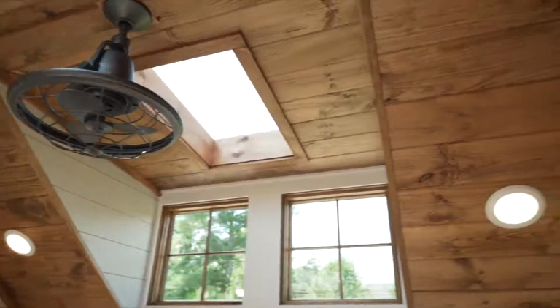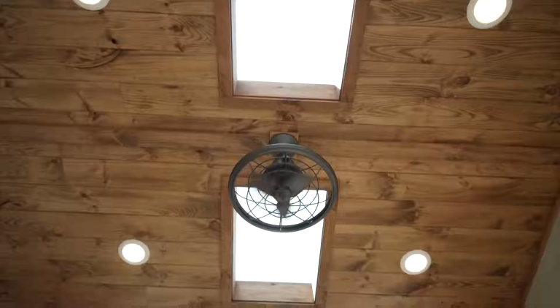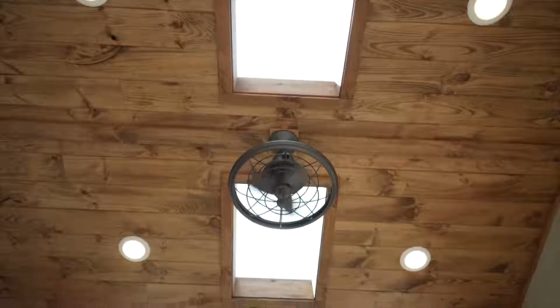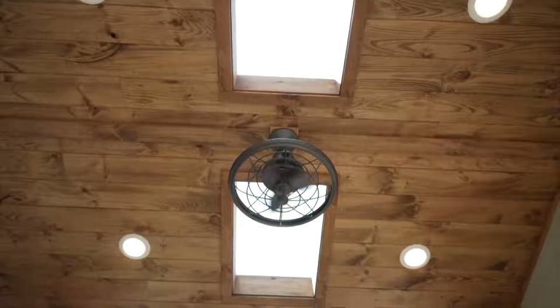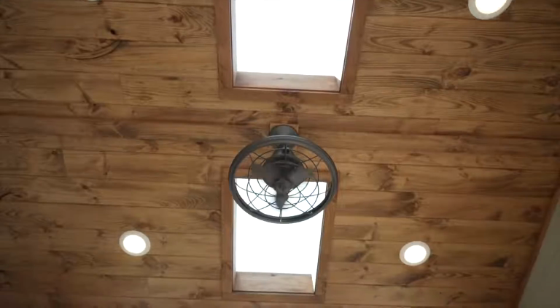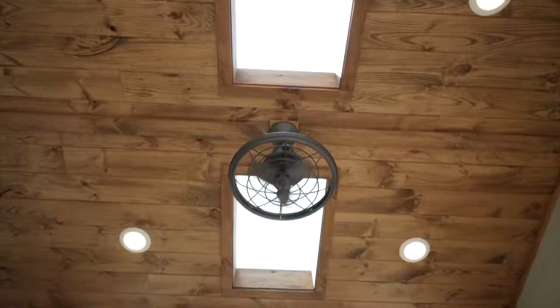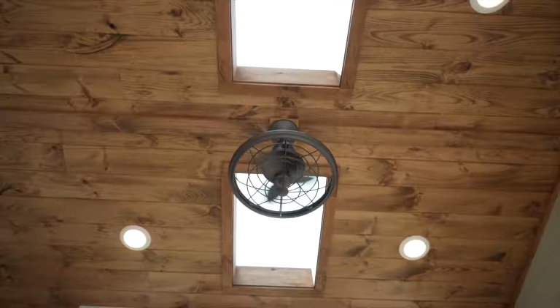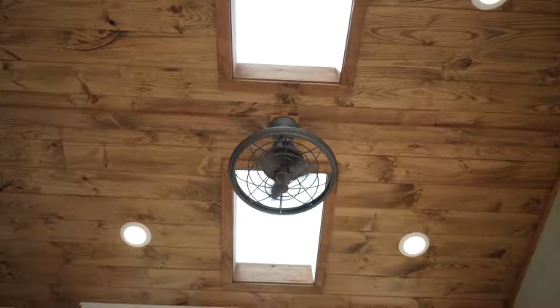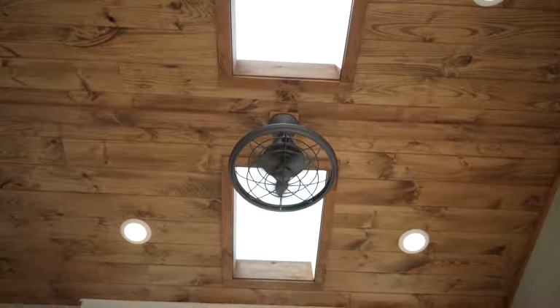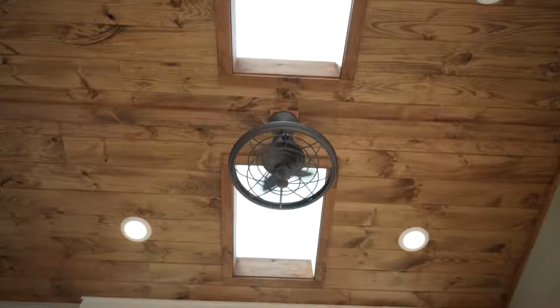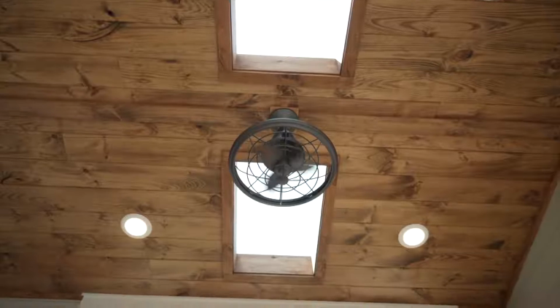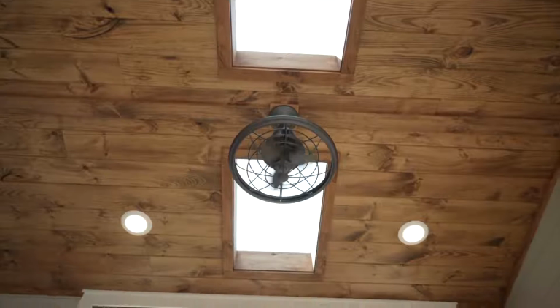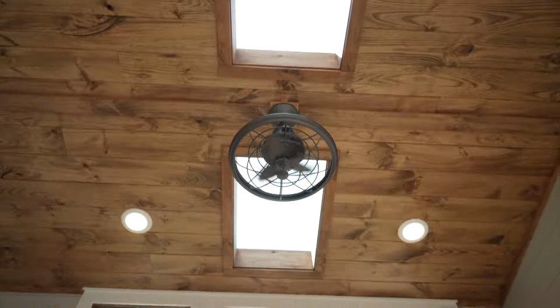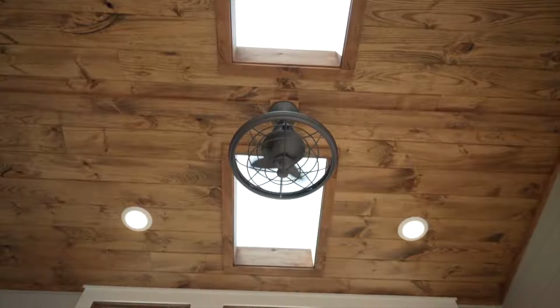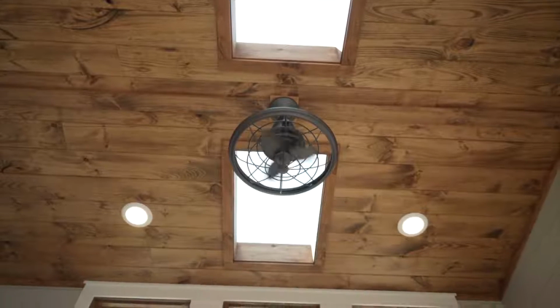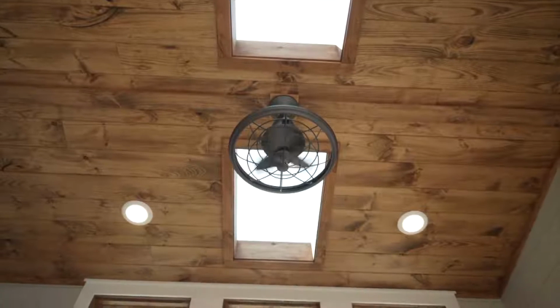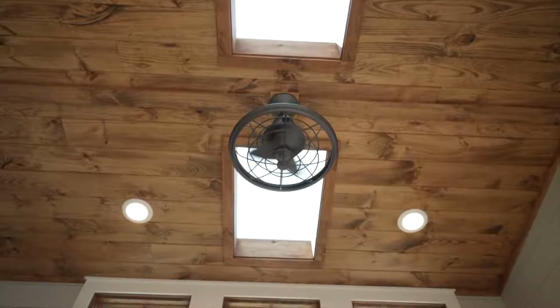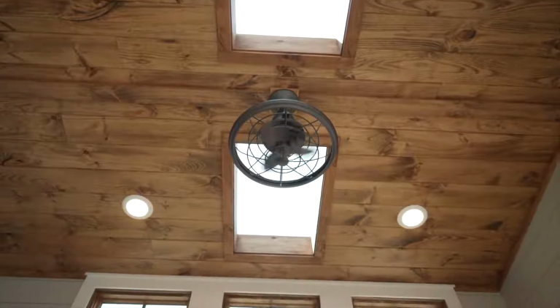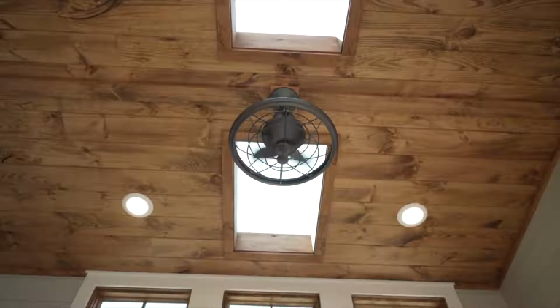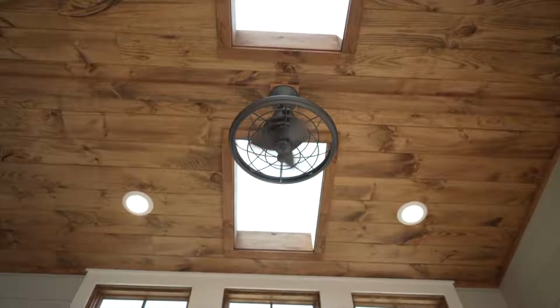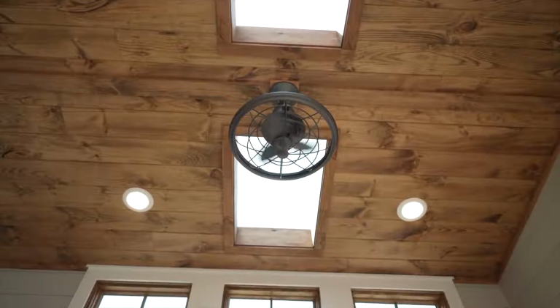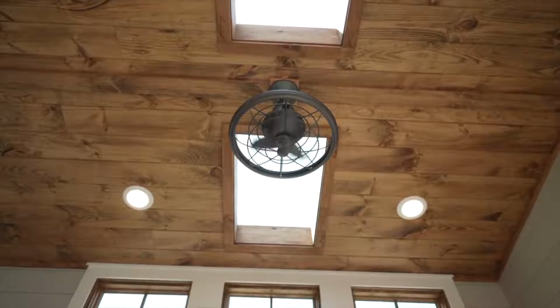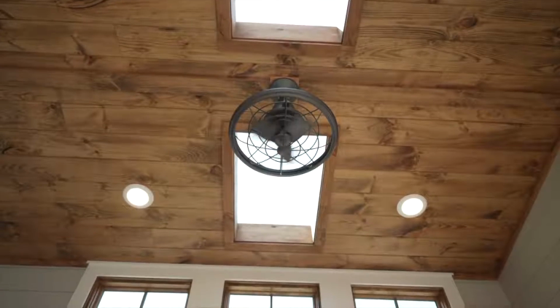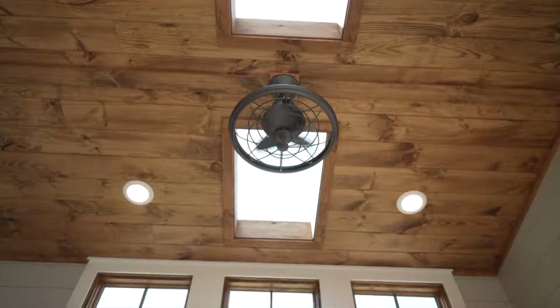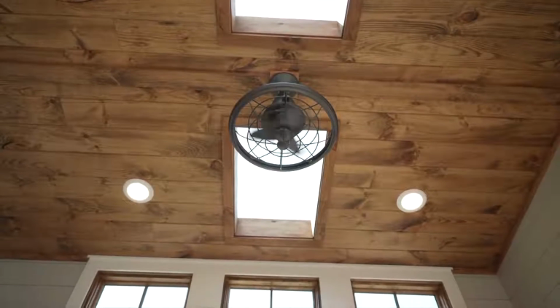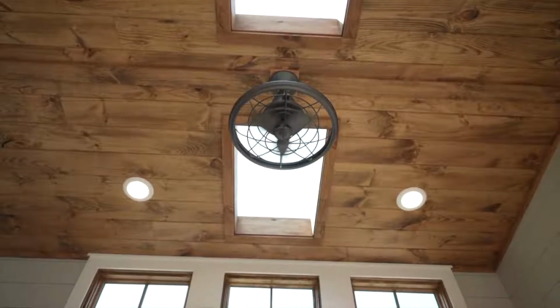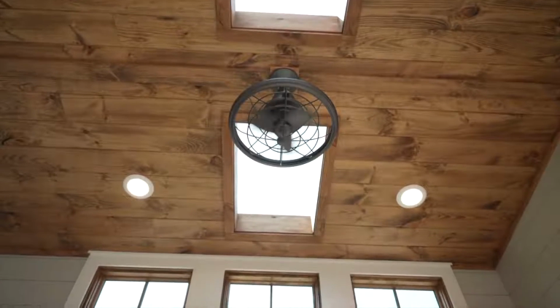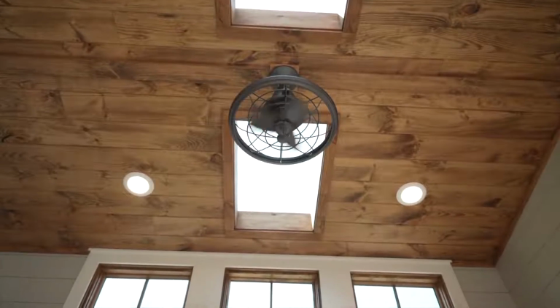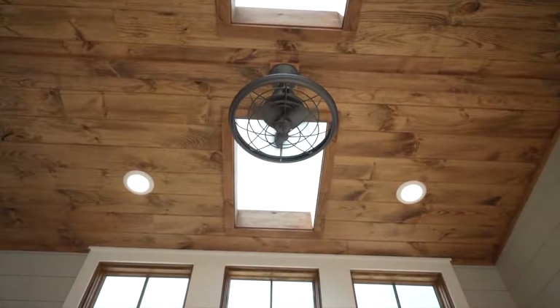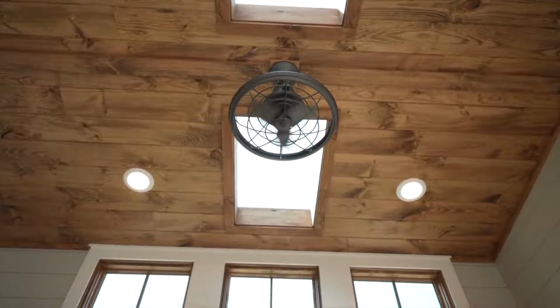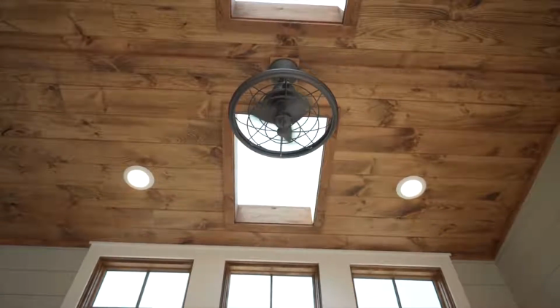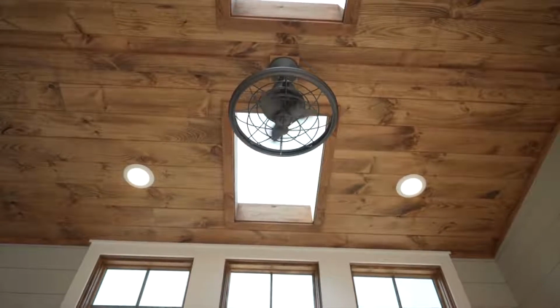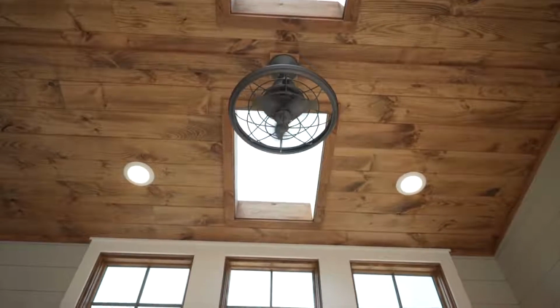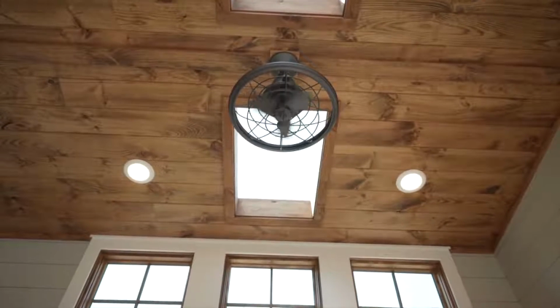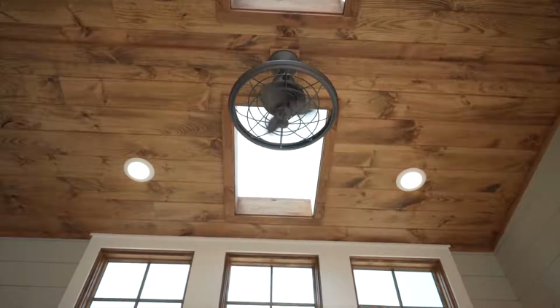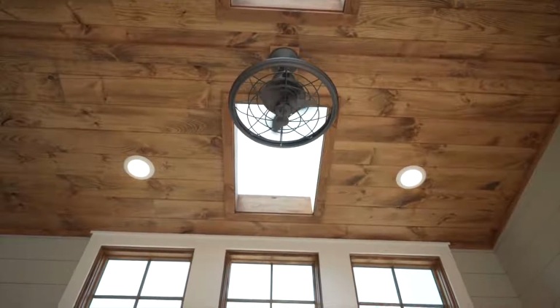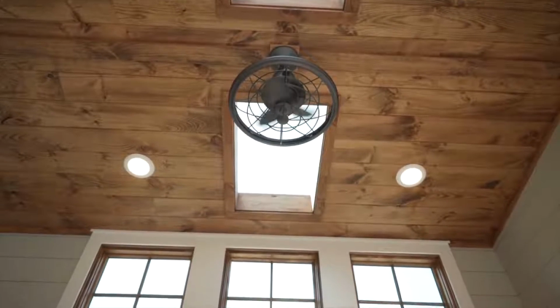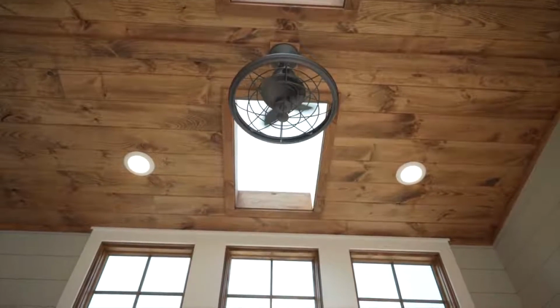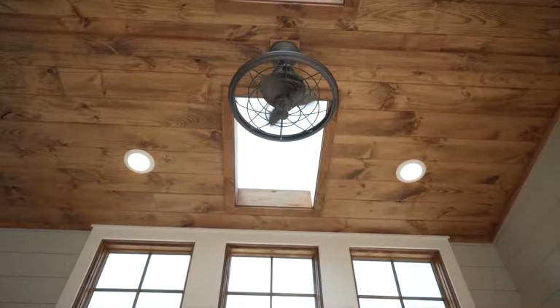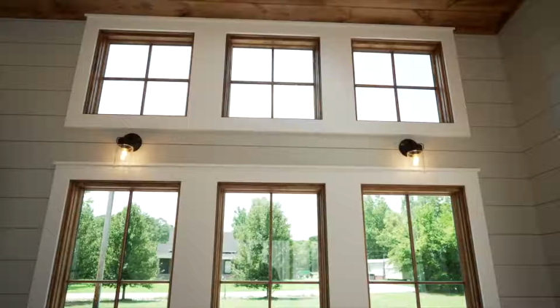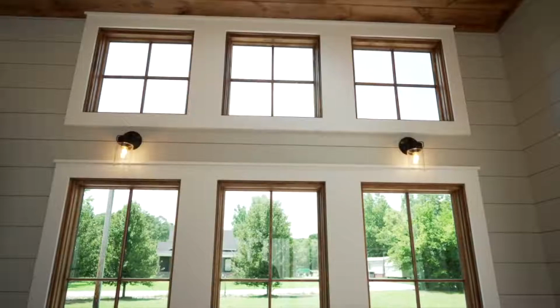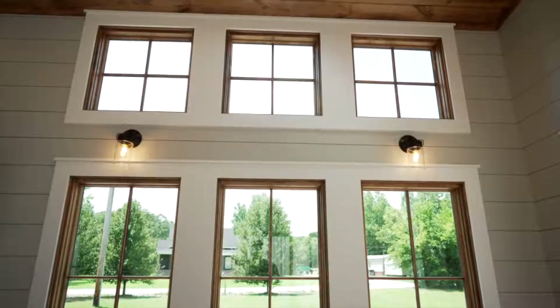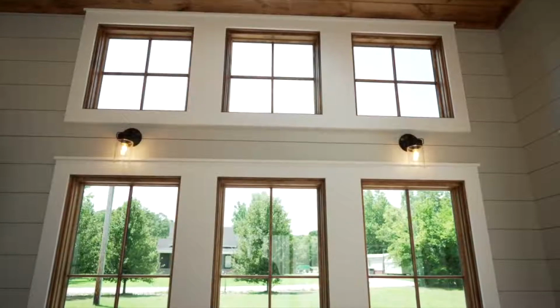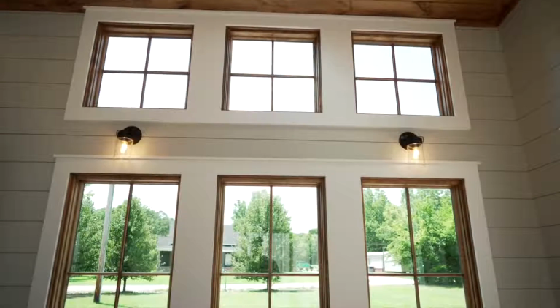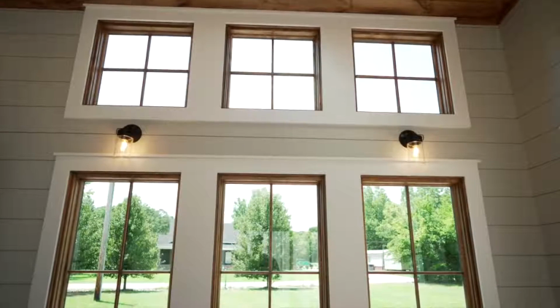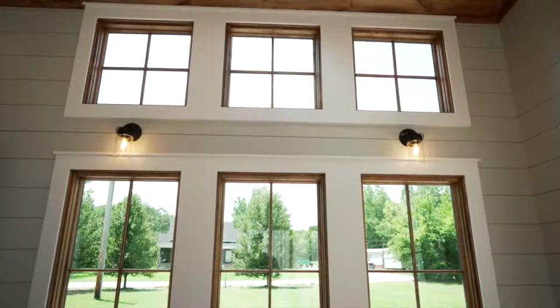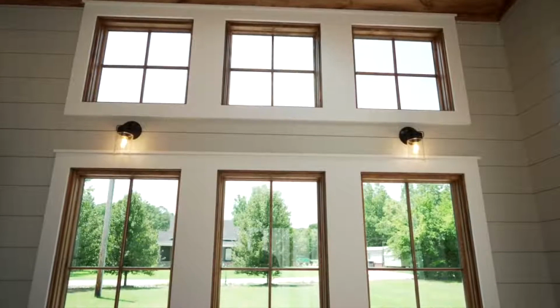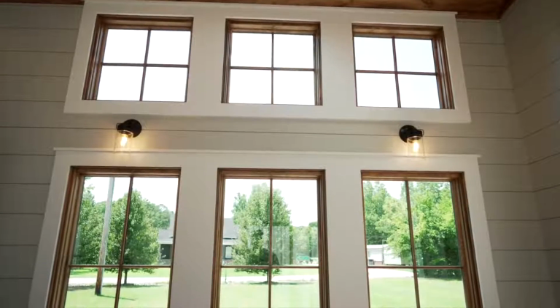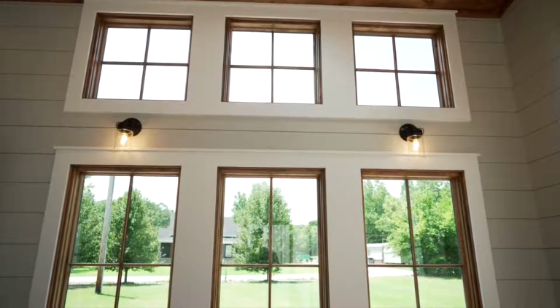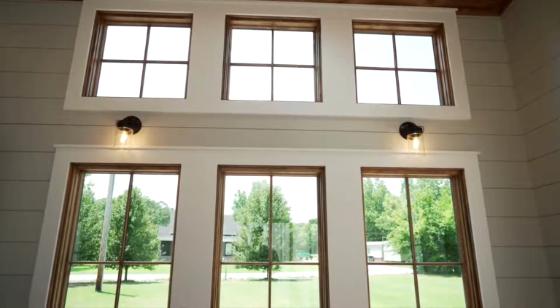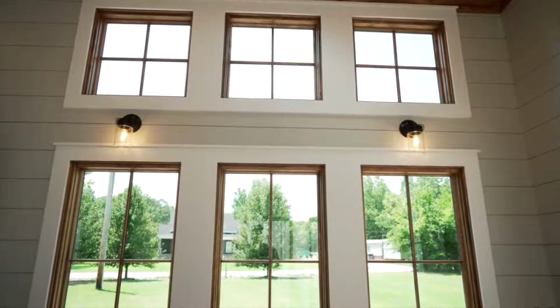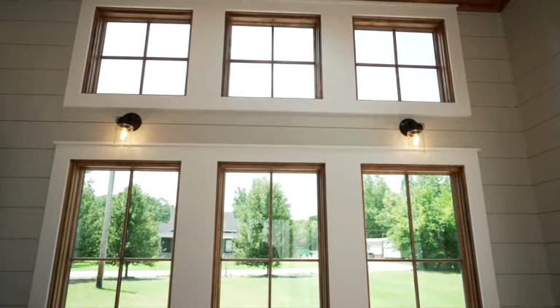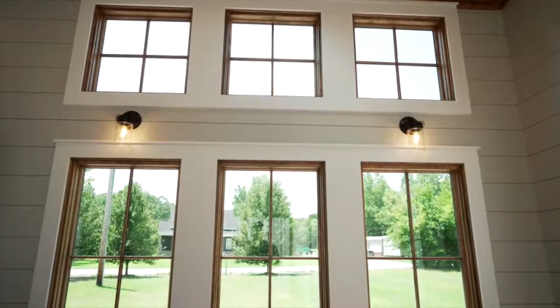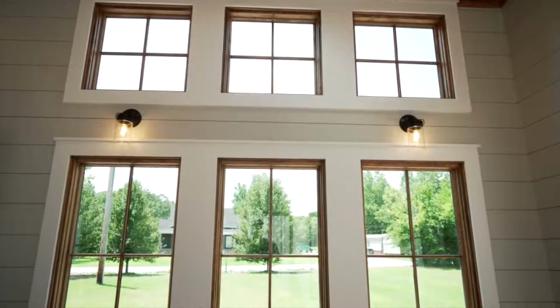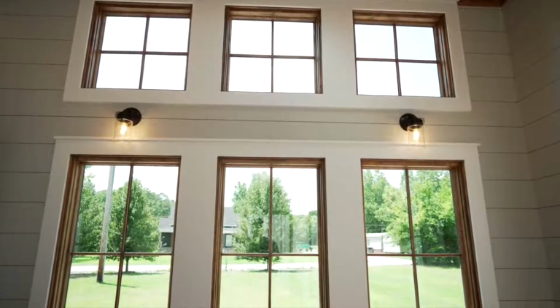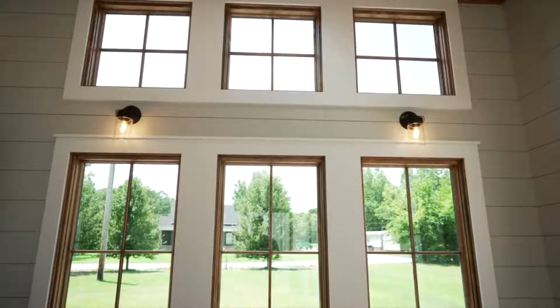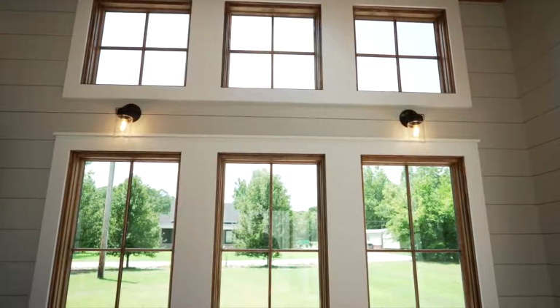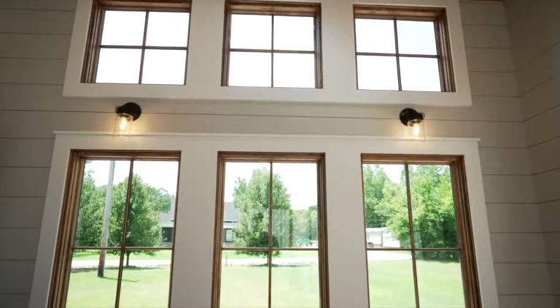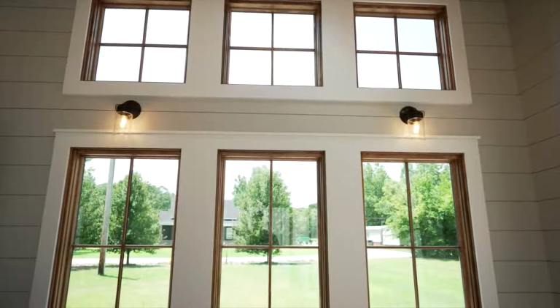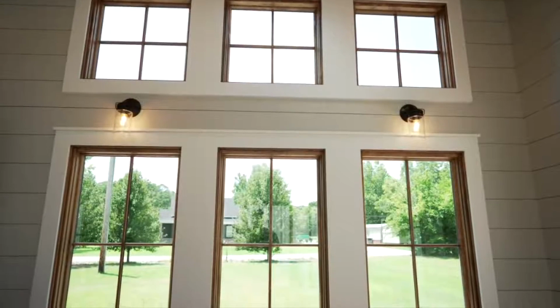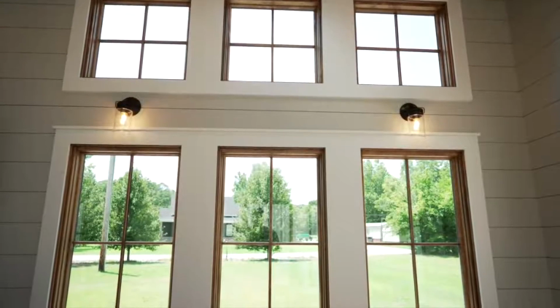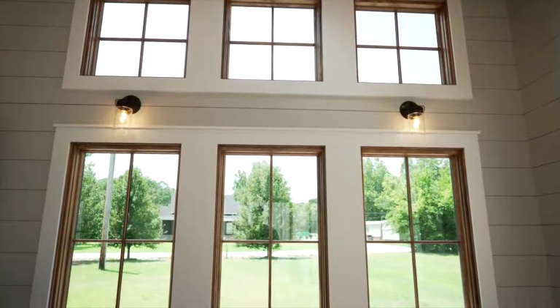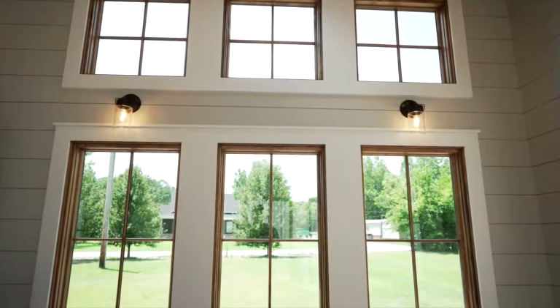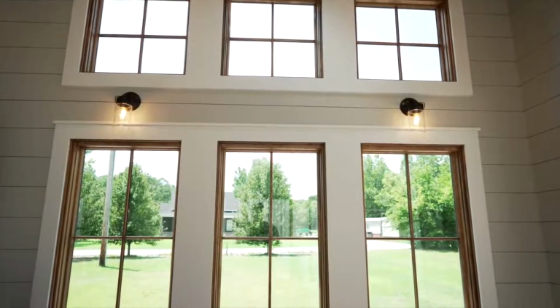This client chose our optional skylight package, which, along with the clerestory windows, adds a lot of natural light inside the living space.